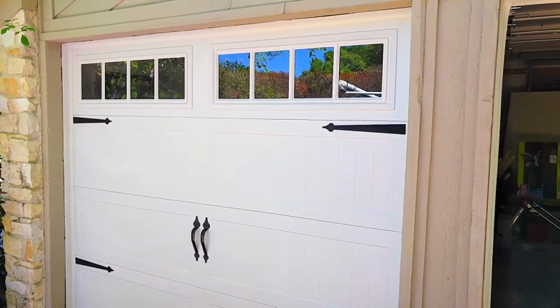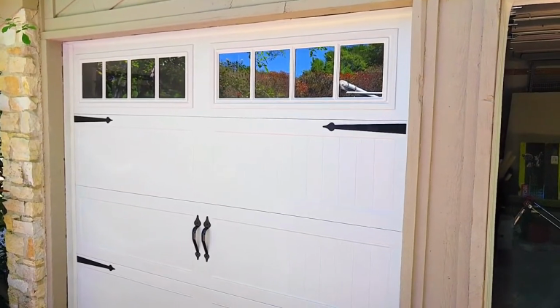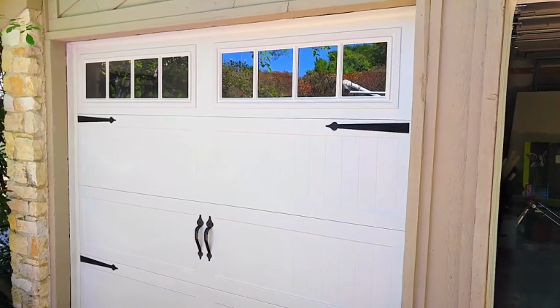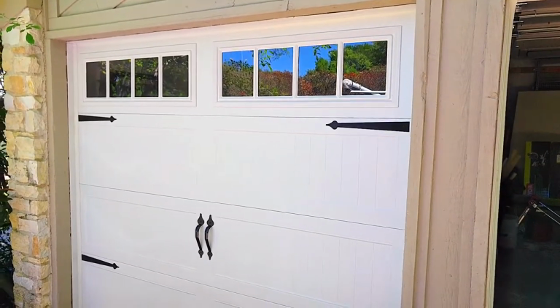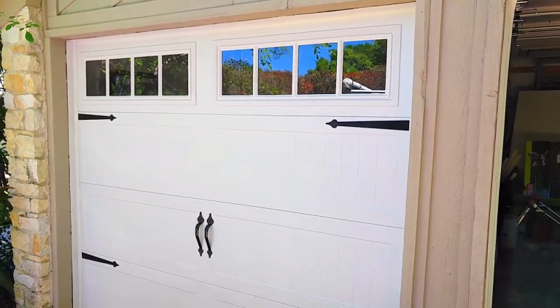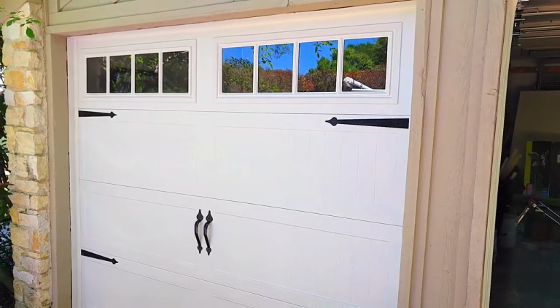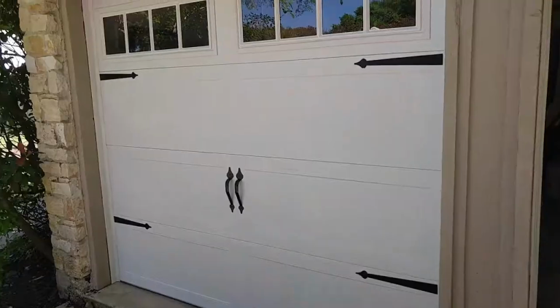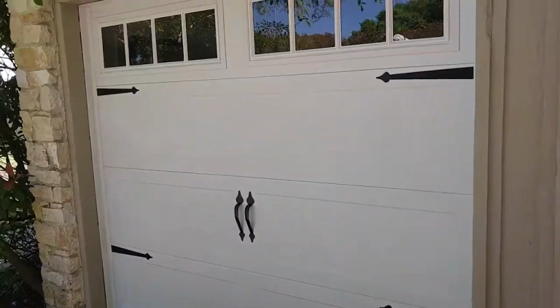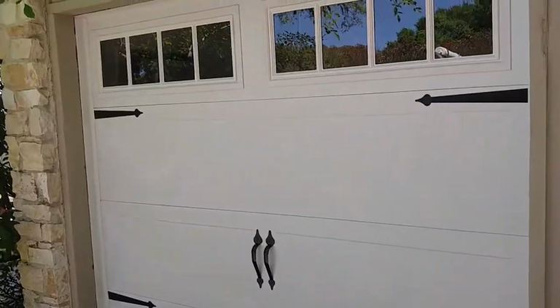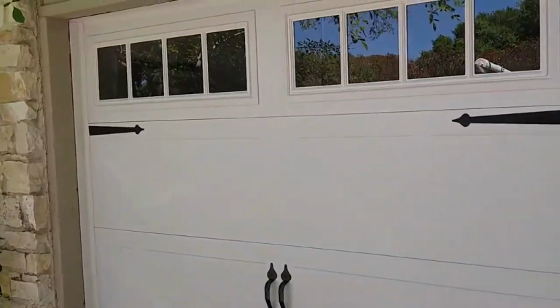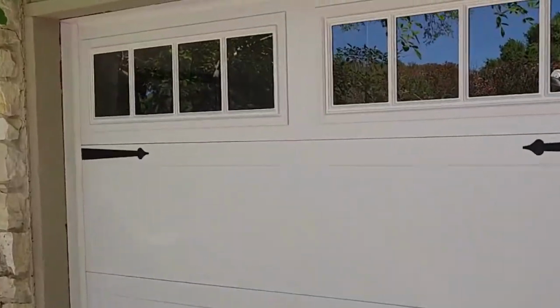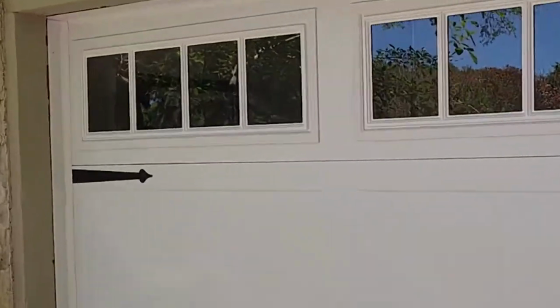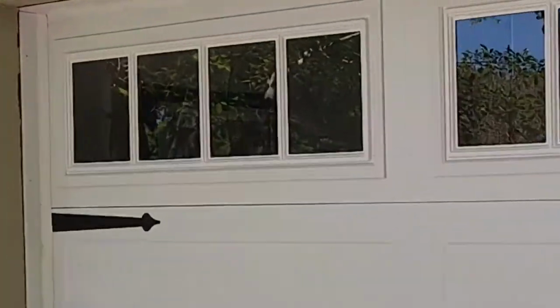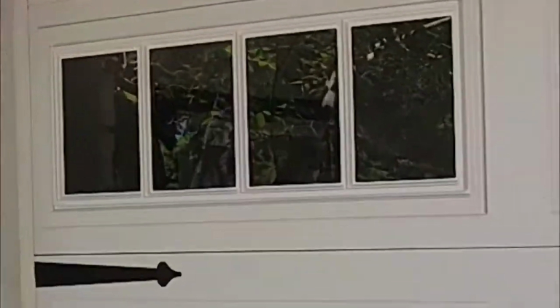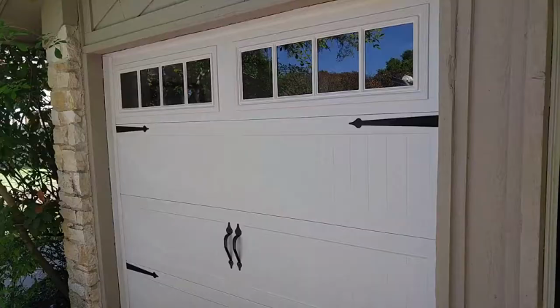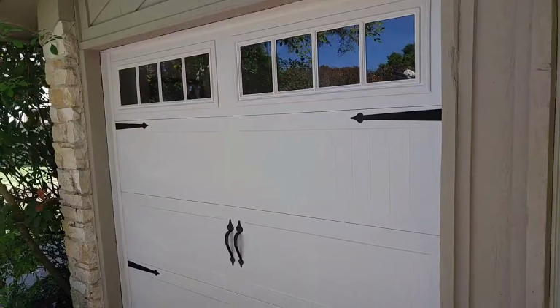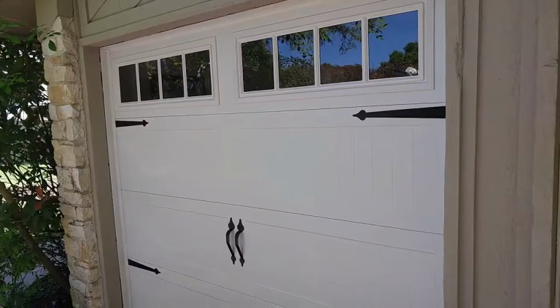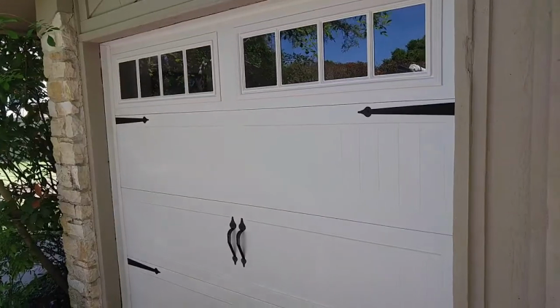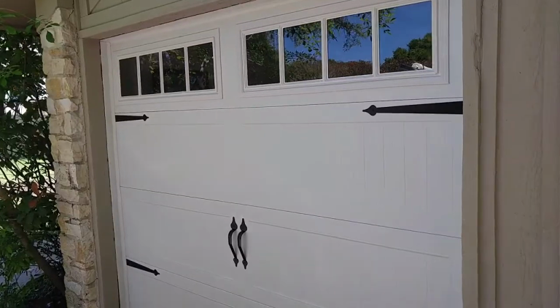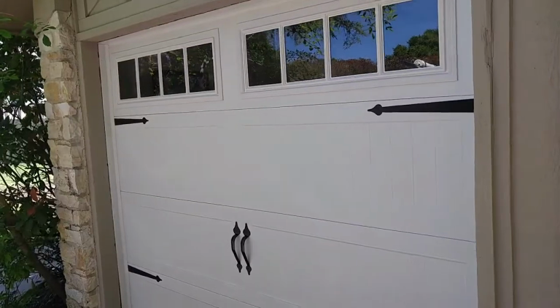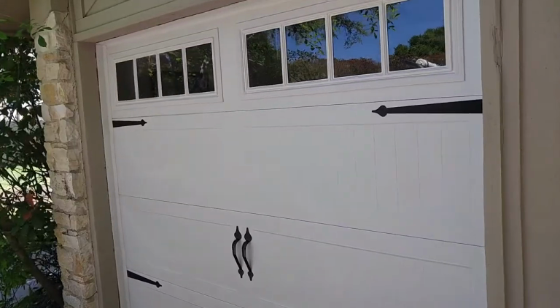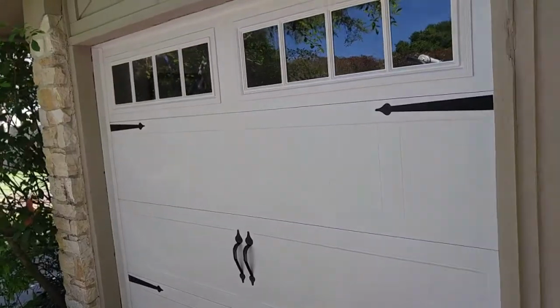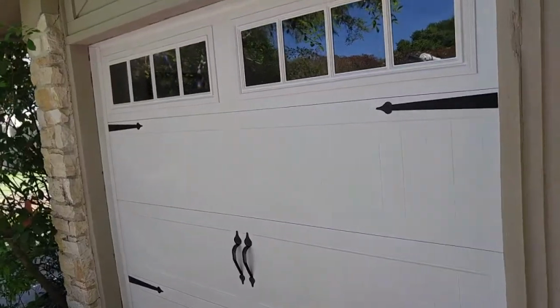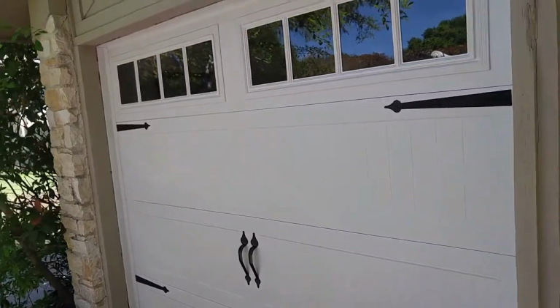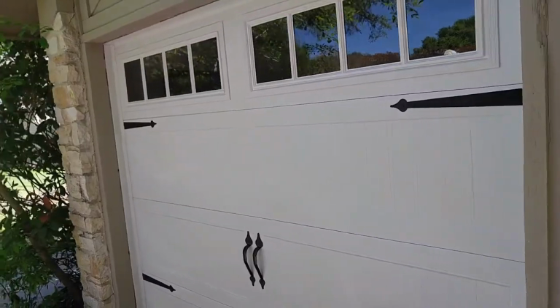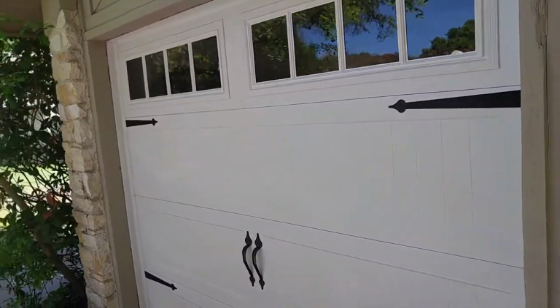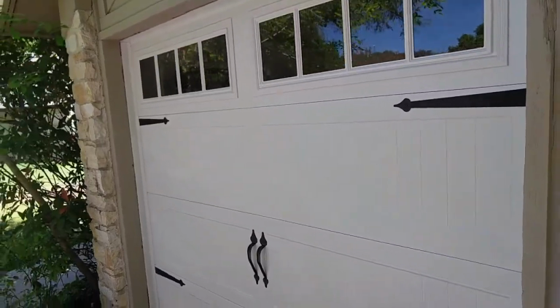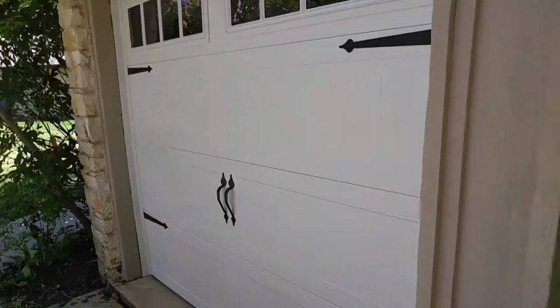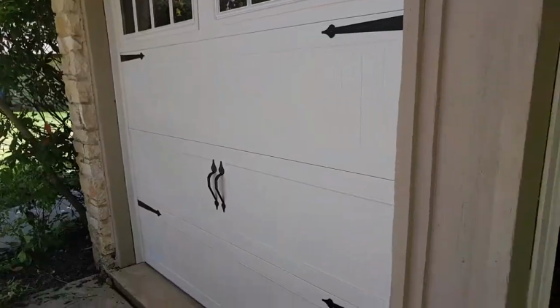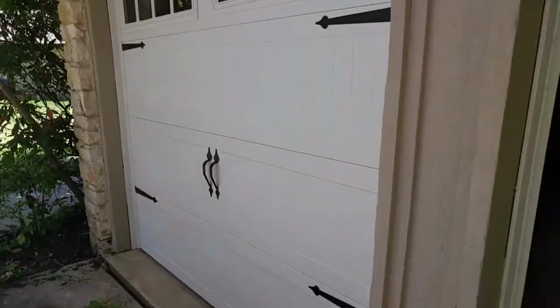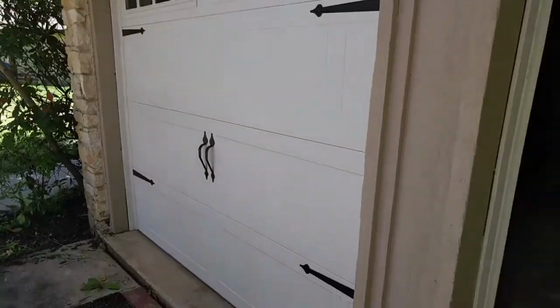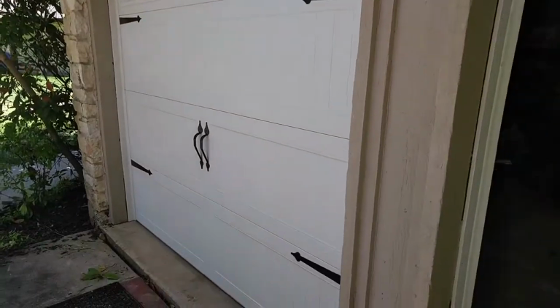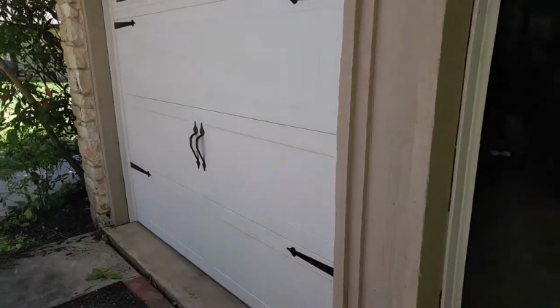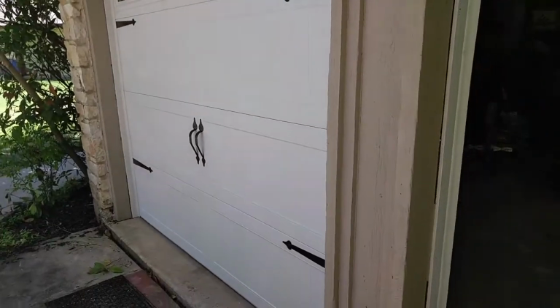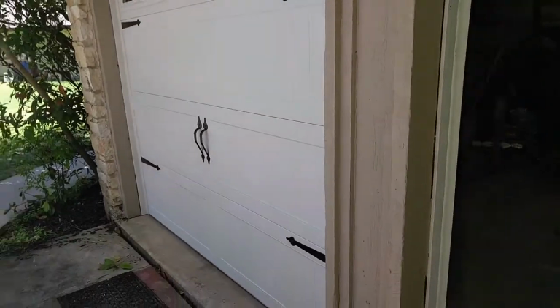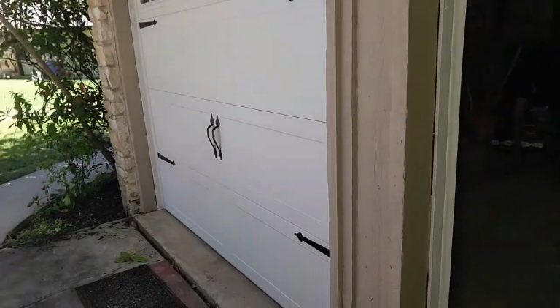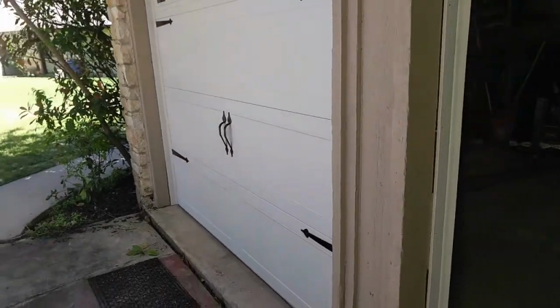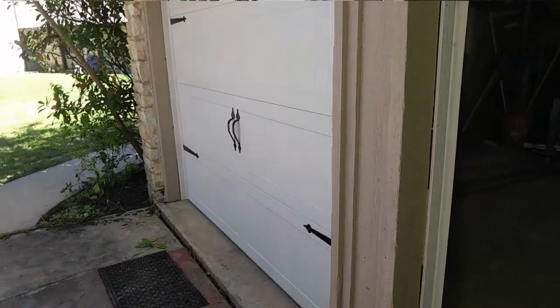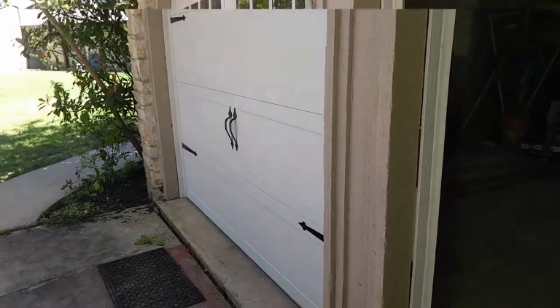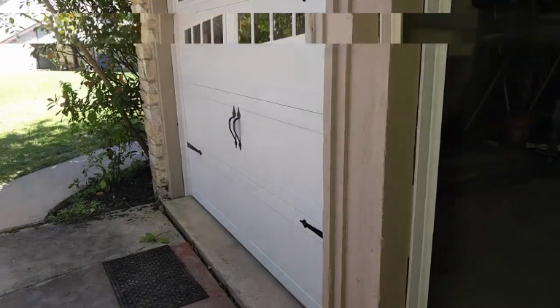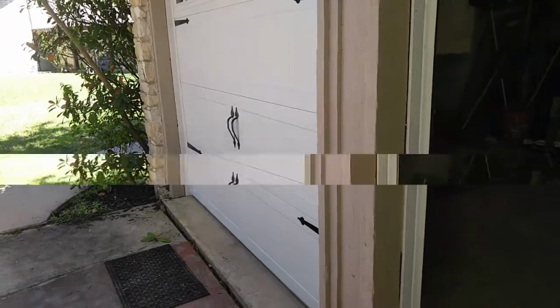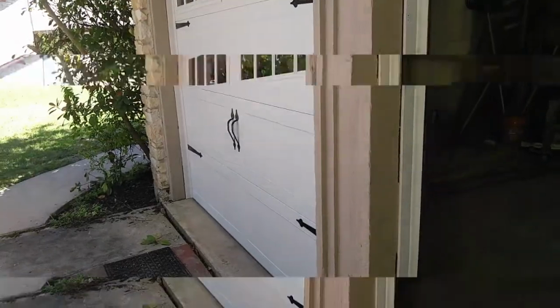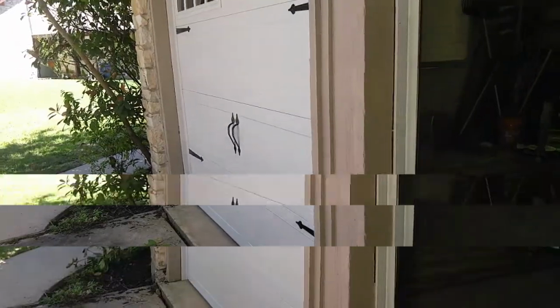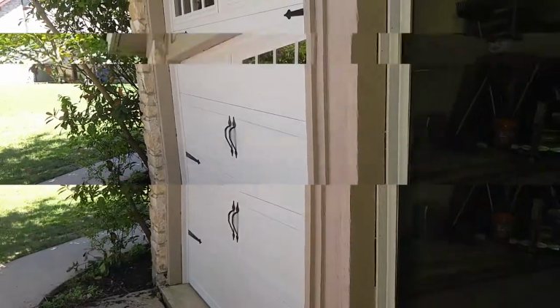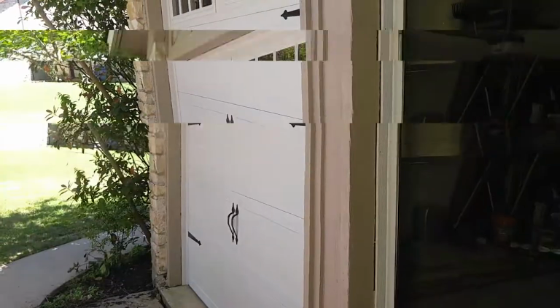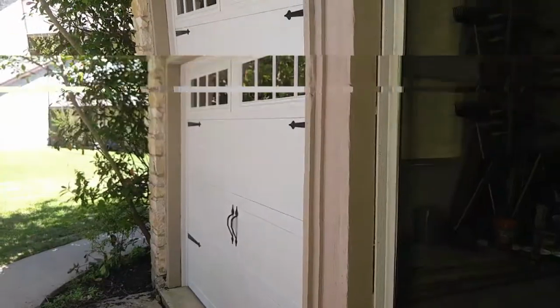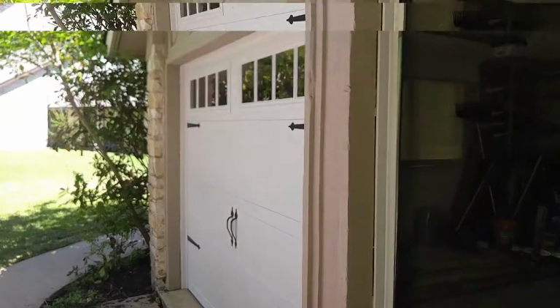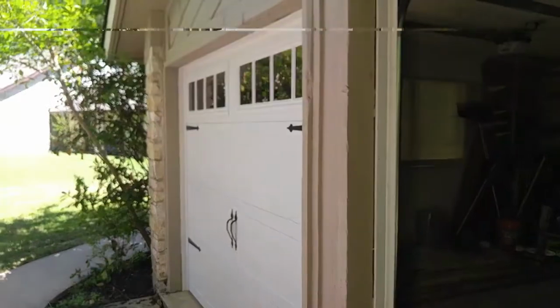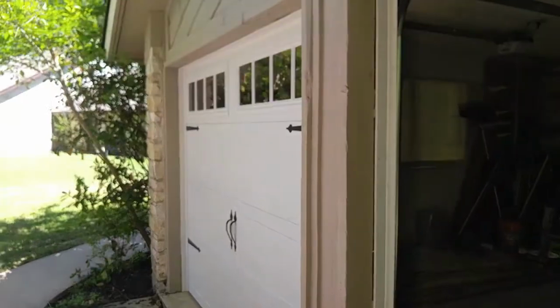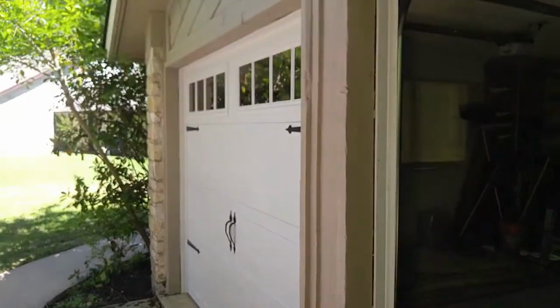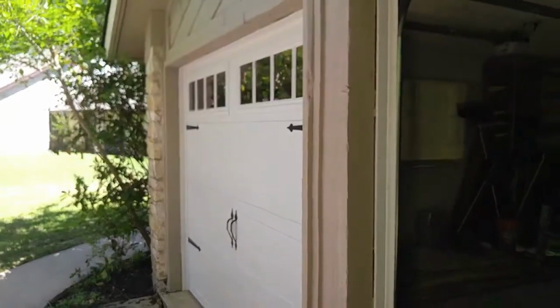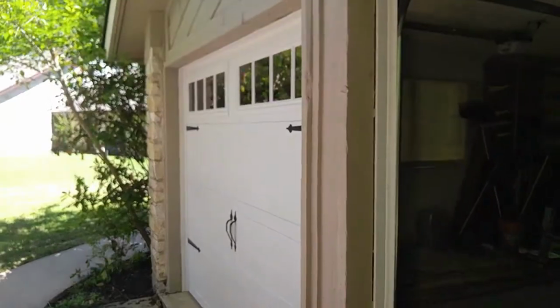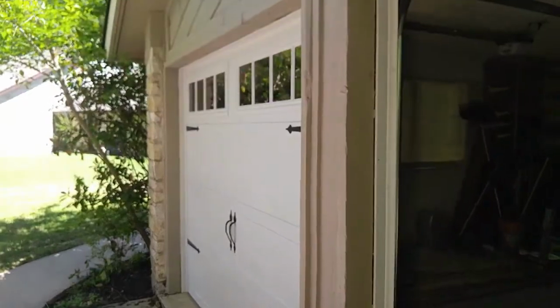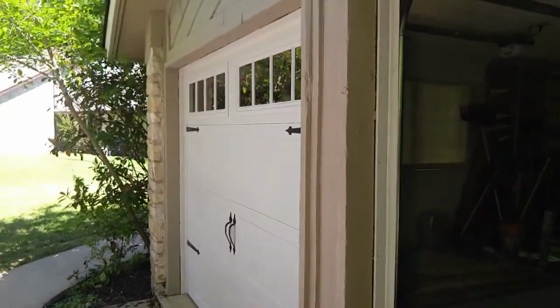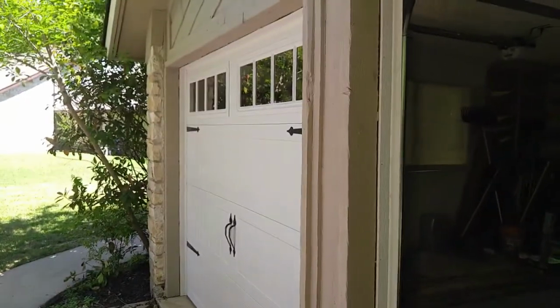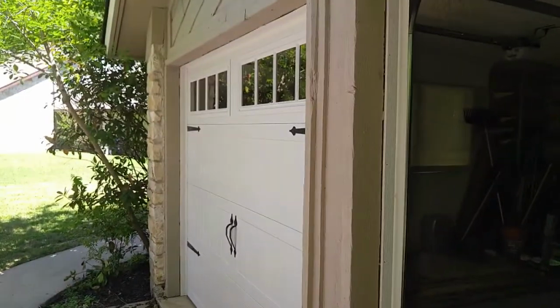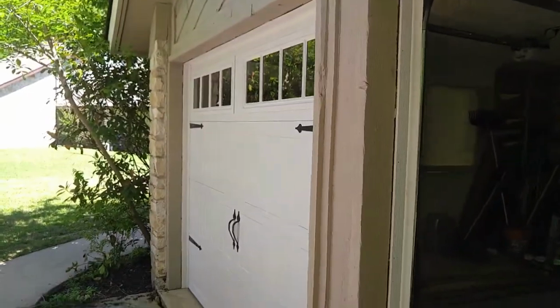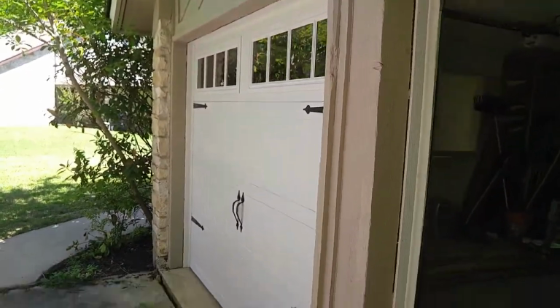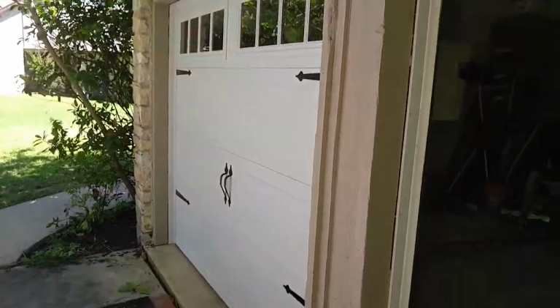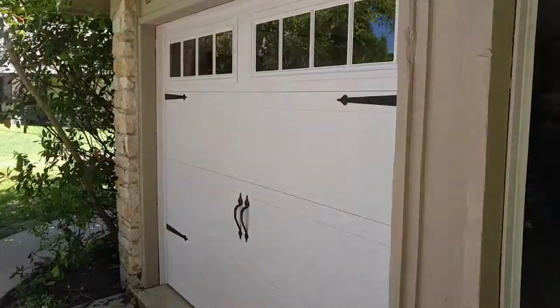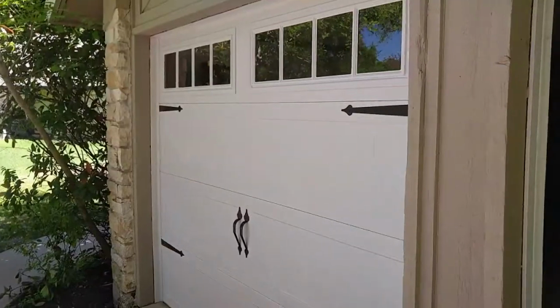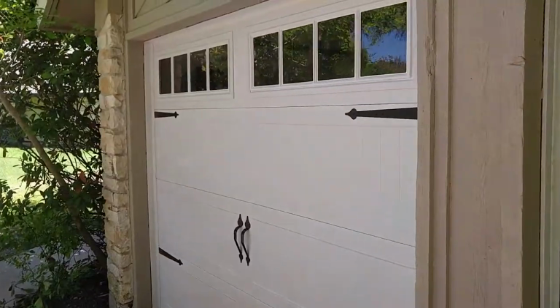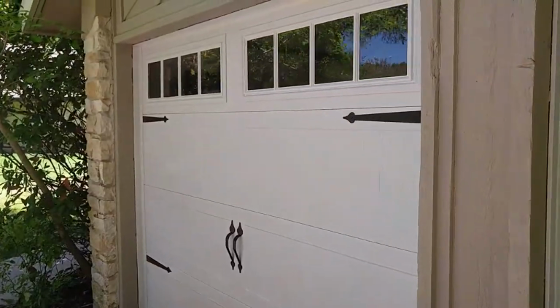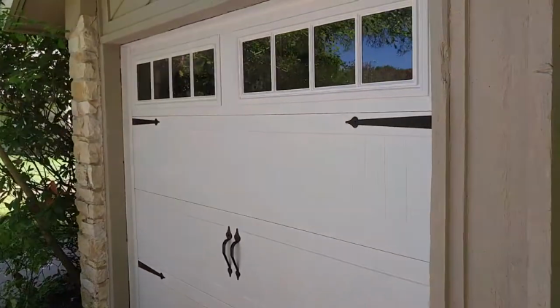Once again, this is a CHI model 5950 heritage house. Thanks guys for watching. Got any questions, please comment, hit the like, and I'll talk to you soon. Peace out.